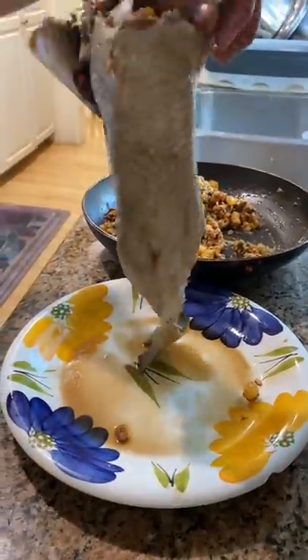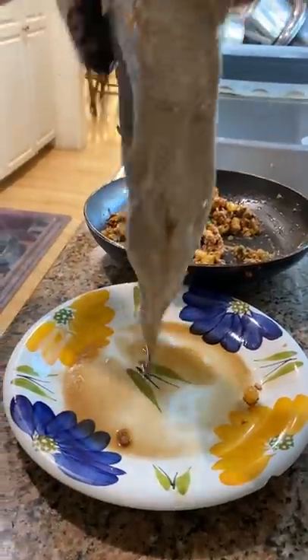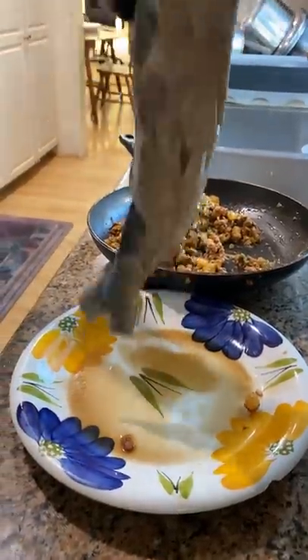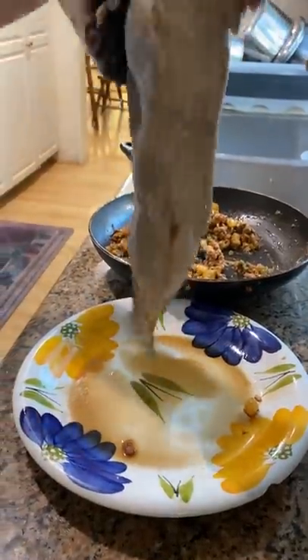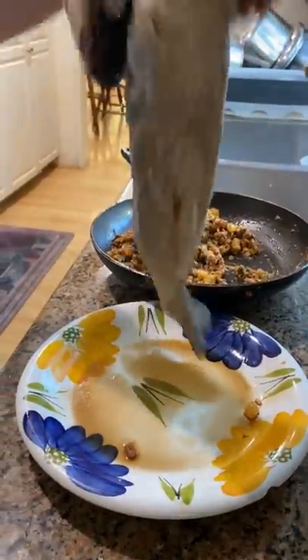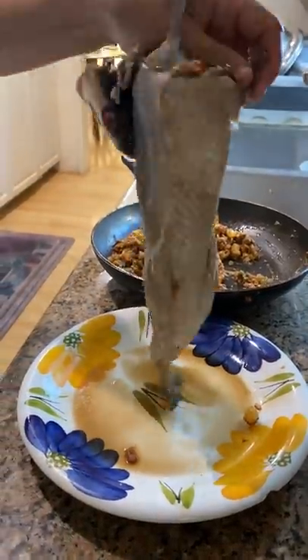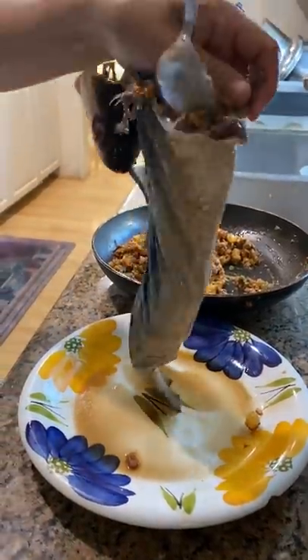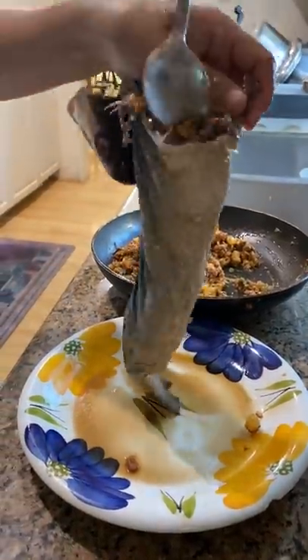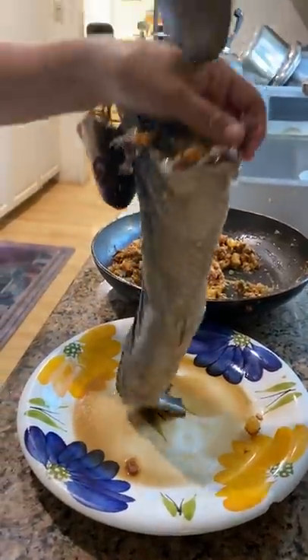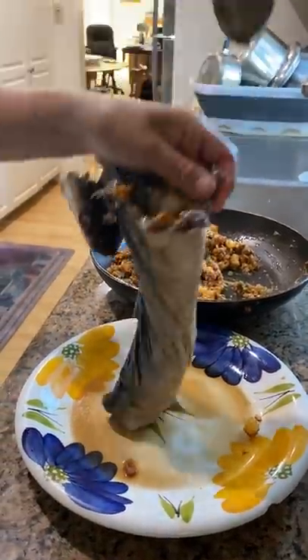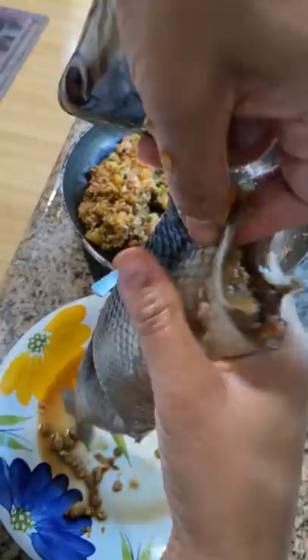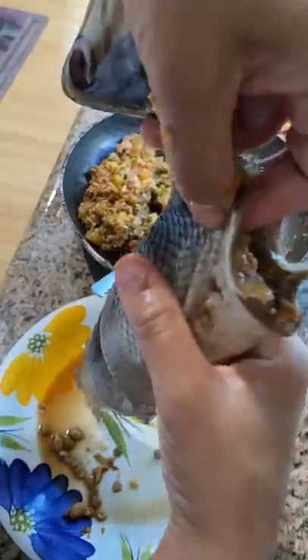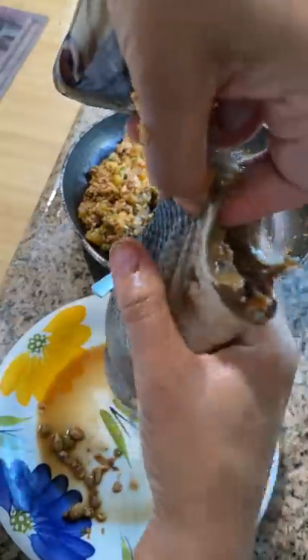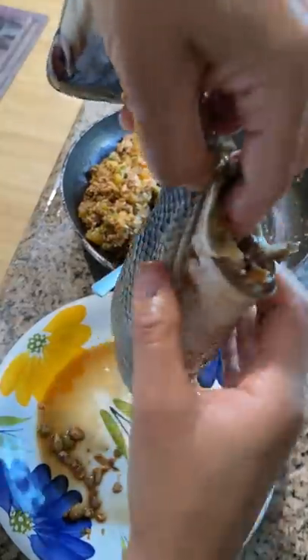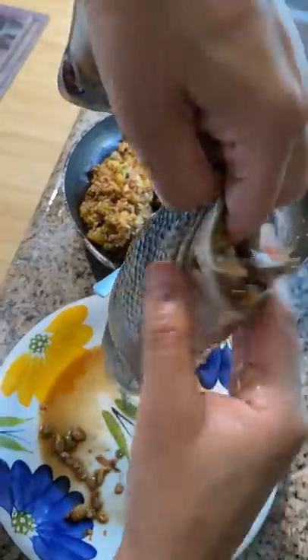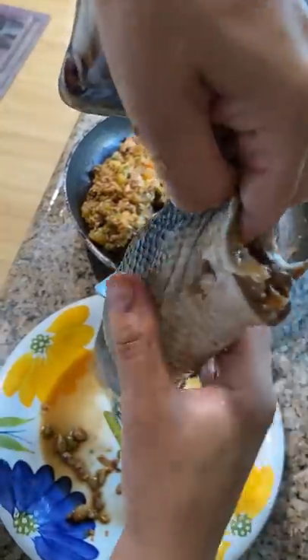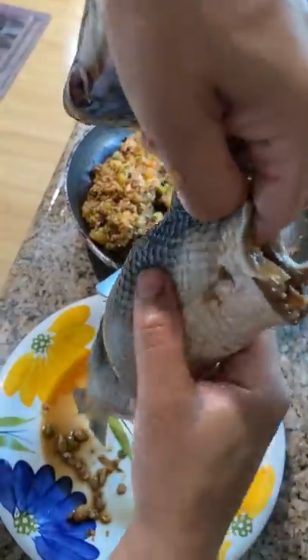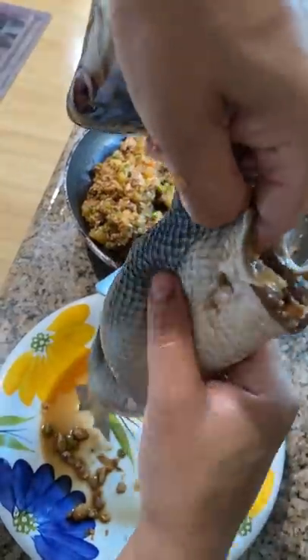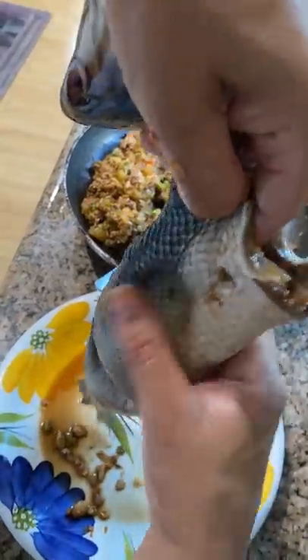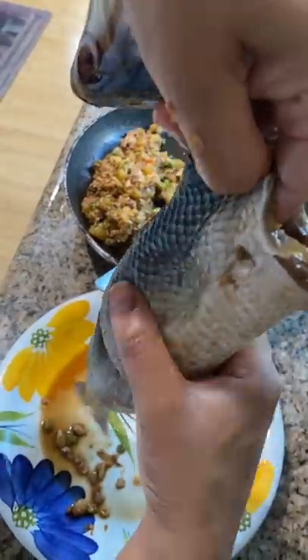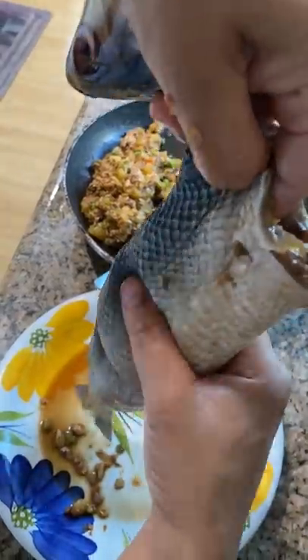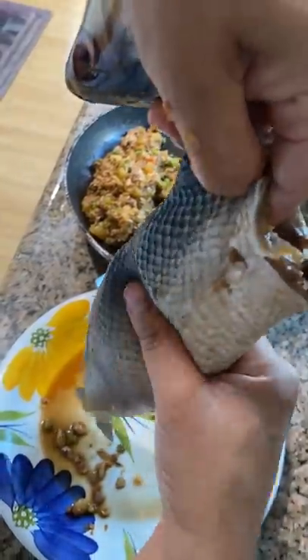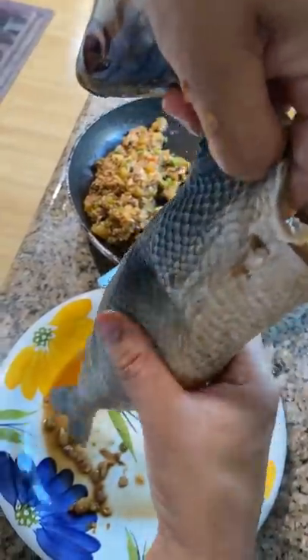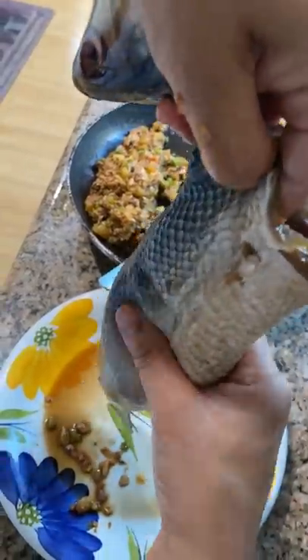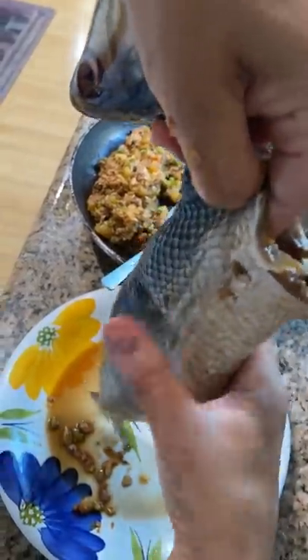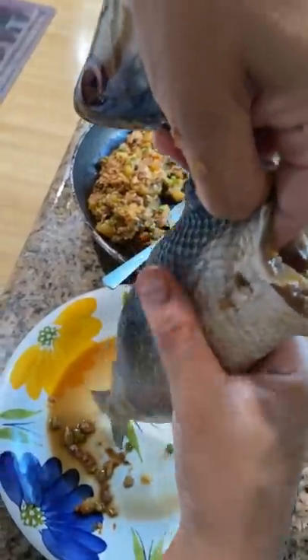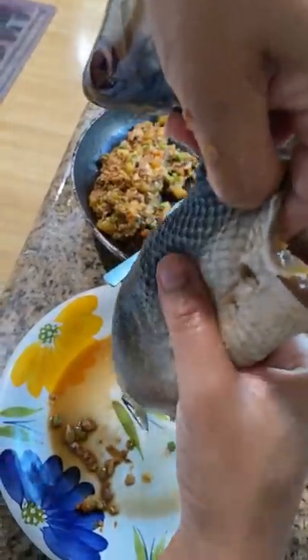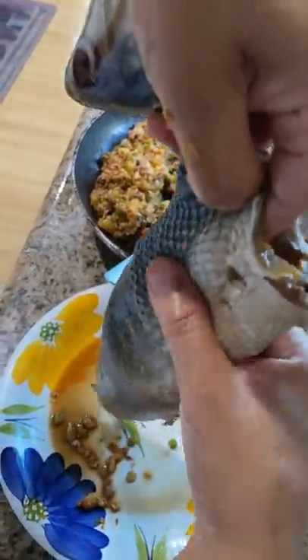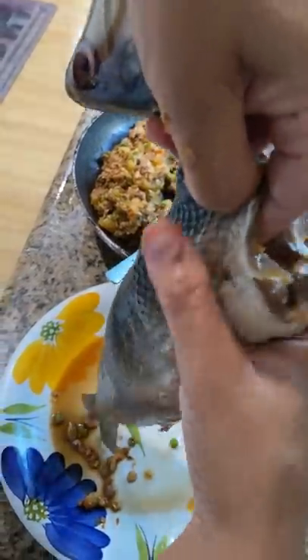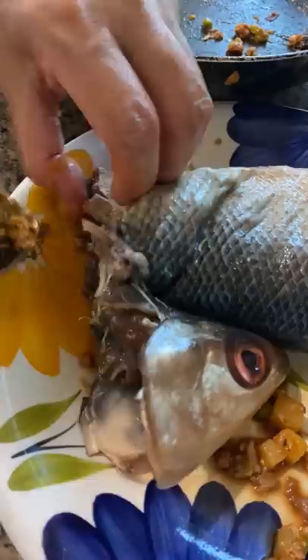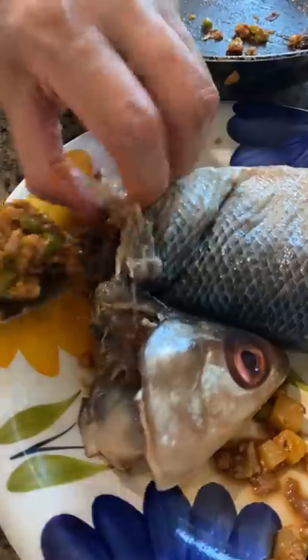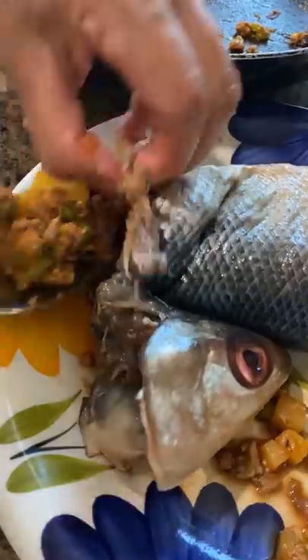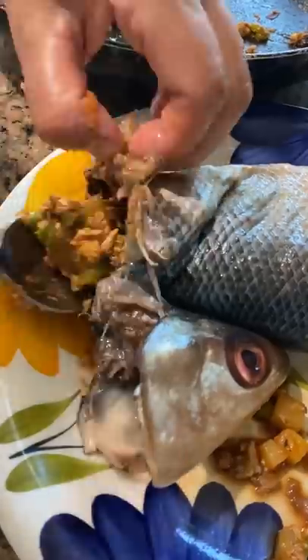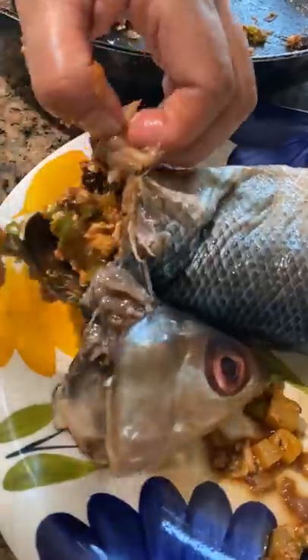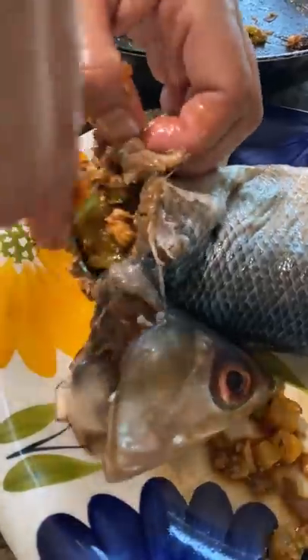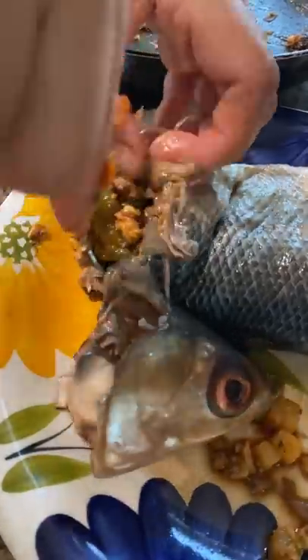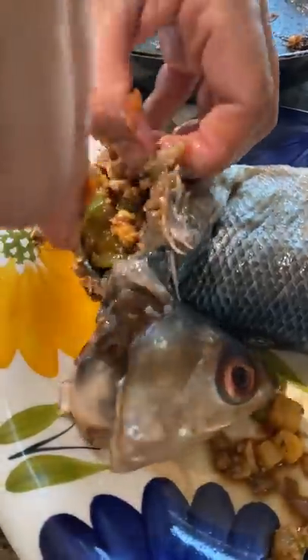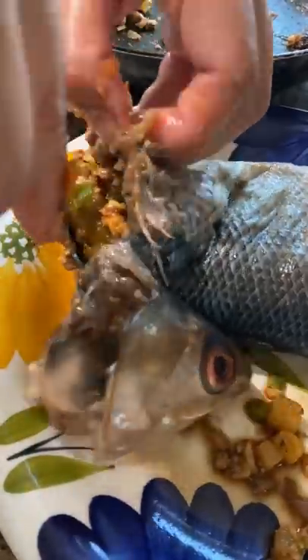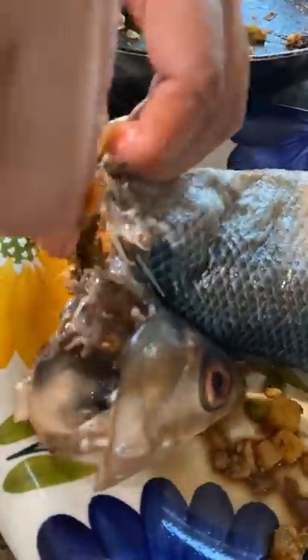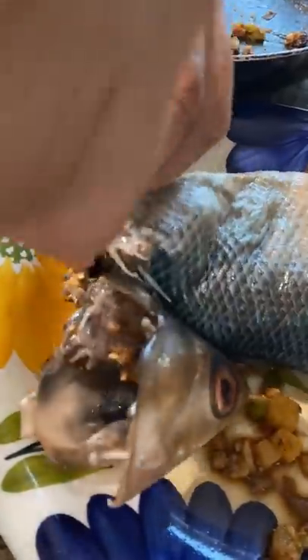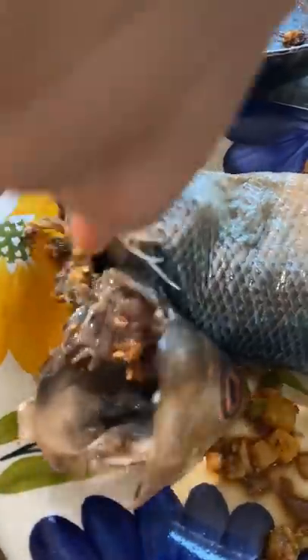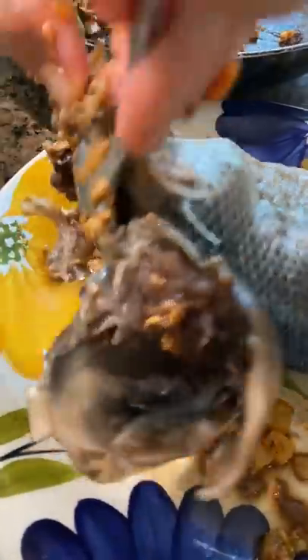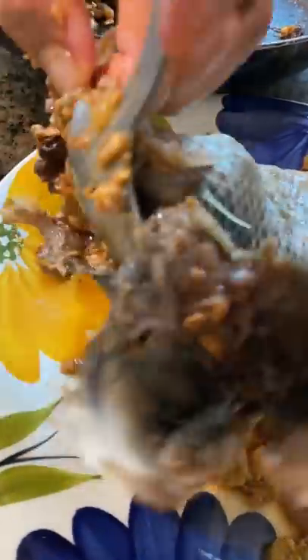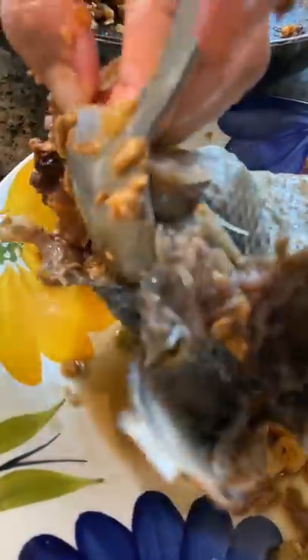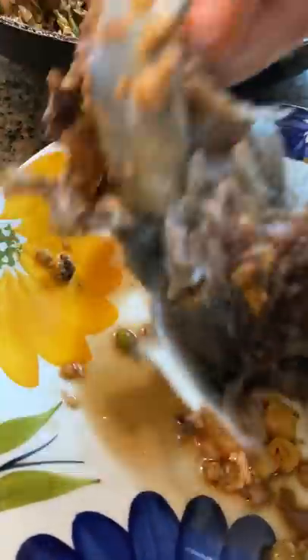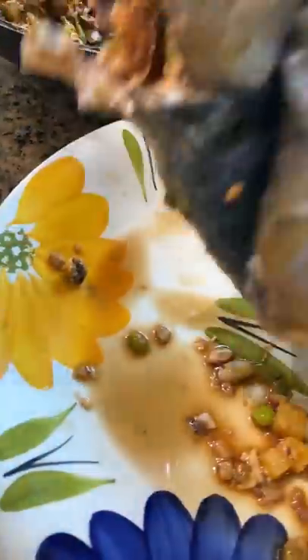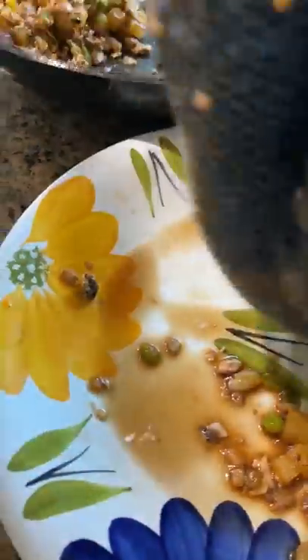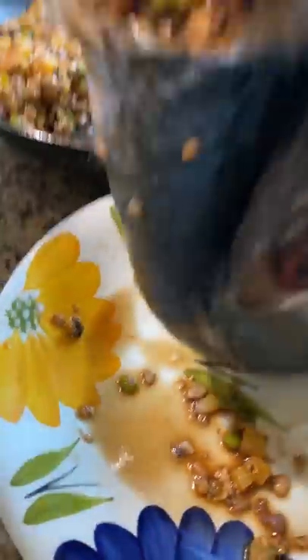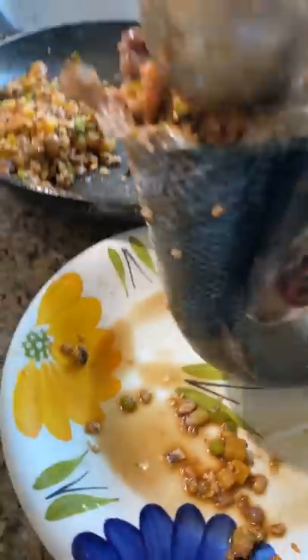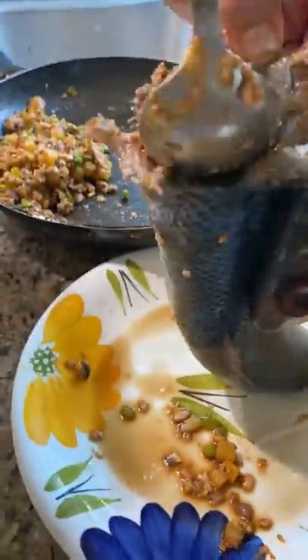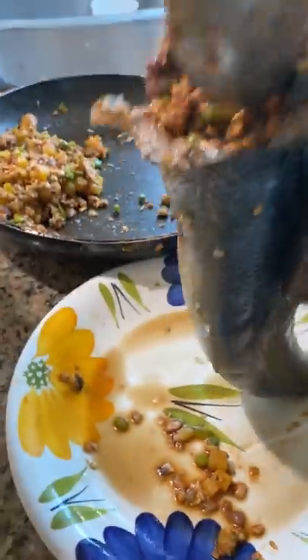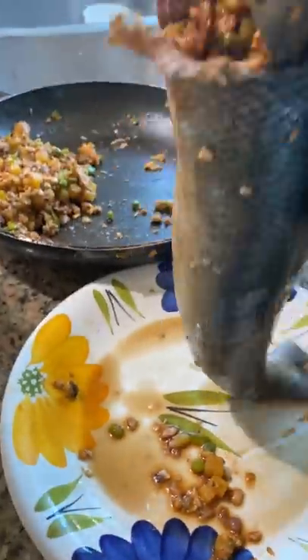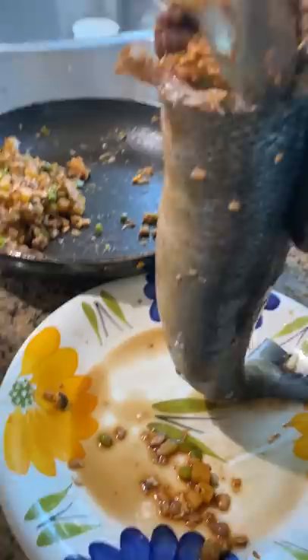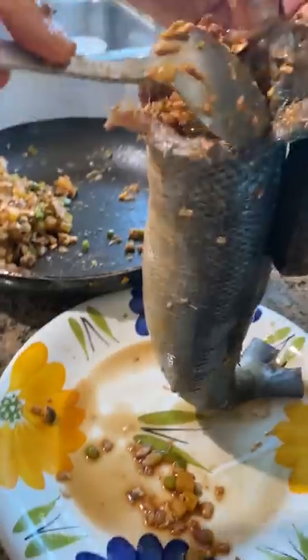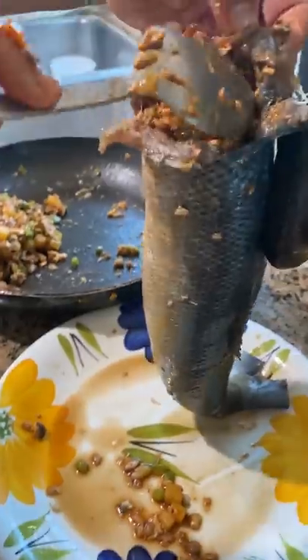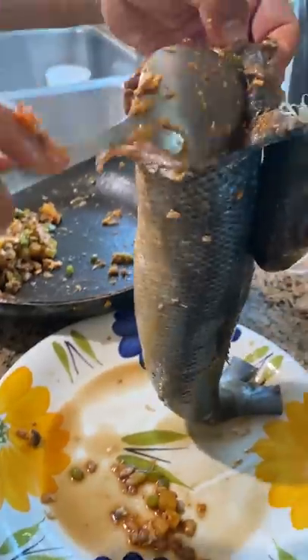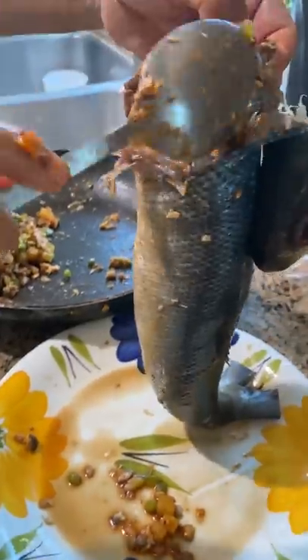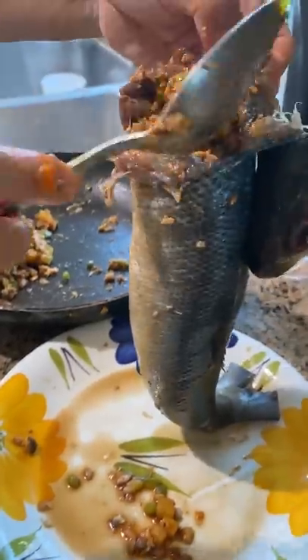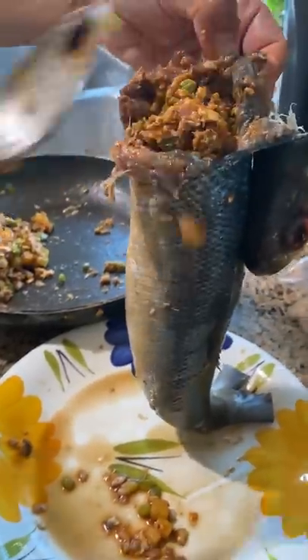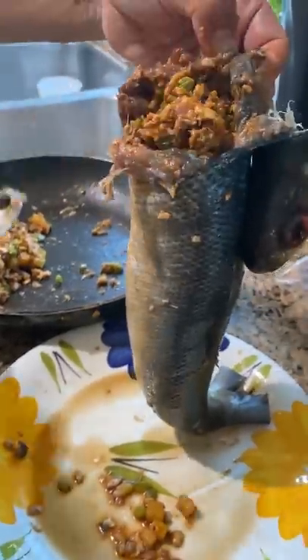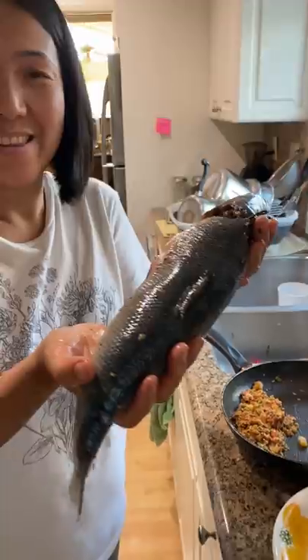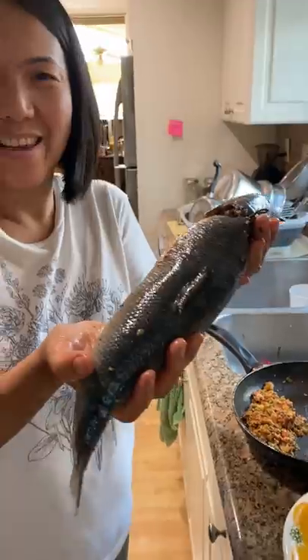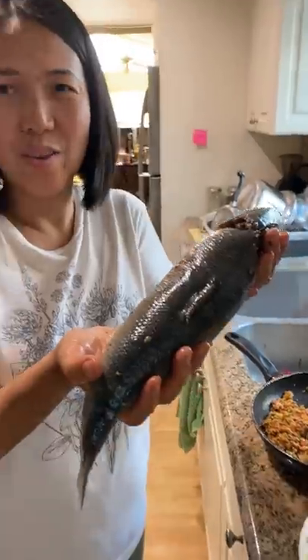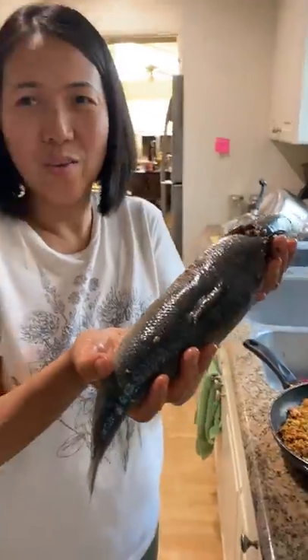Then we bake the fish until it's nice and crispy. It's typically fried but my mom wanted to make a healthier version, which is why we made this in the first place.